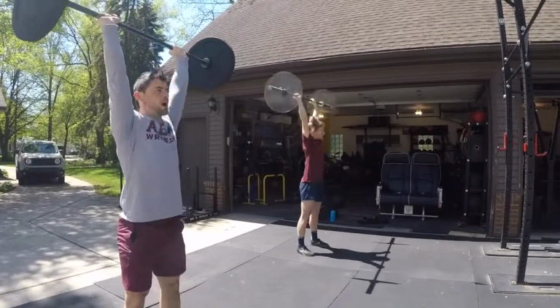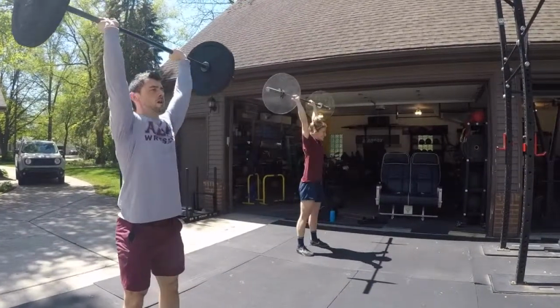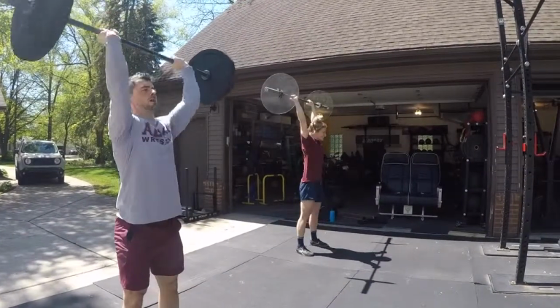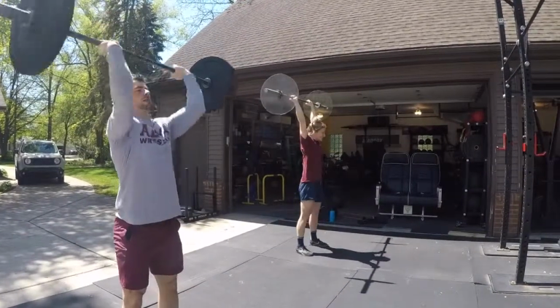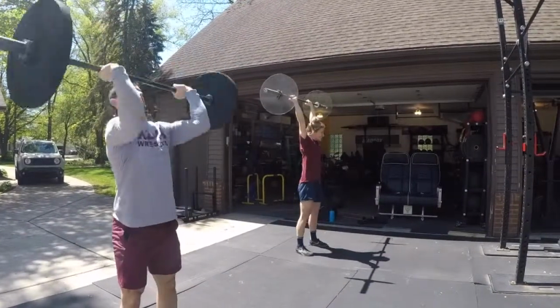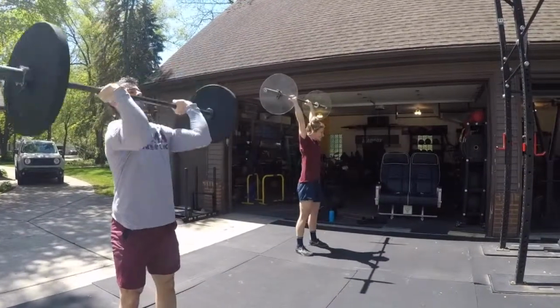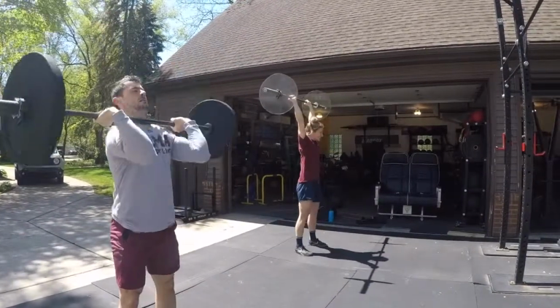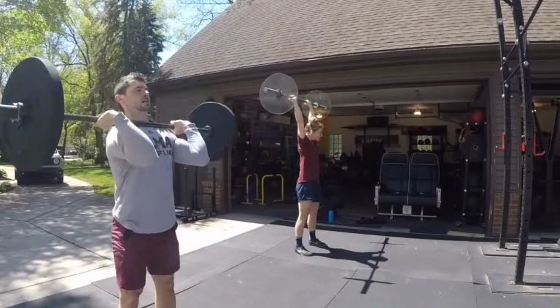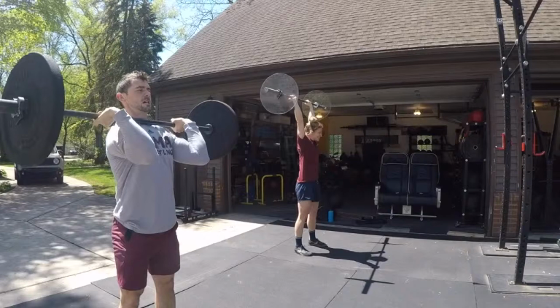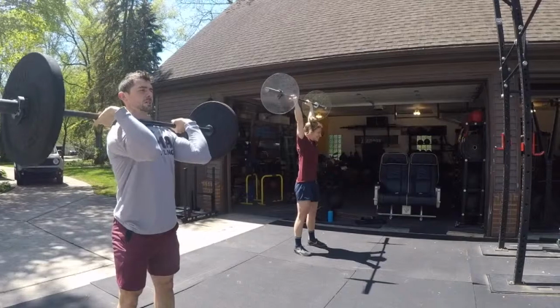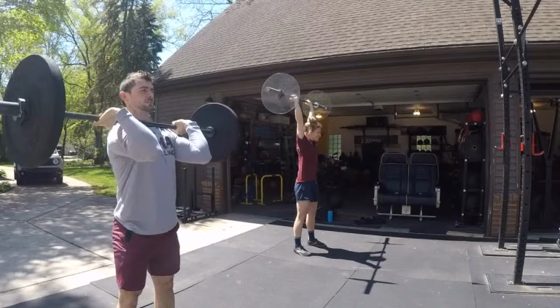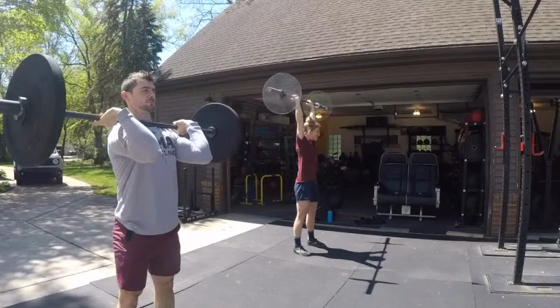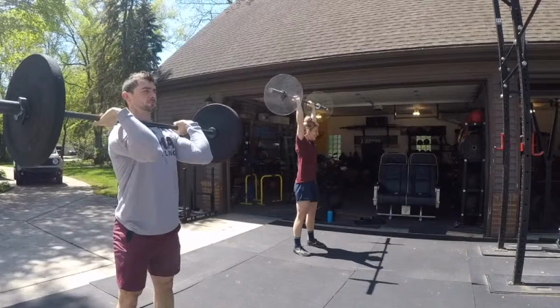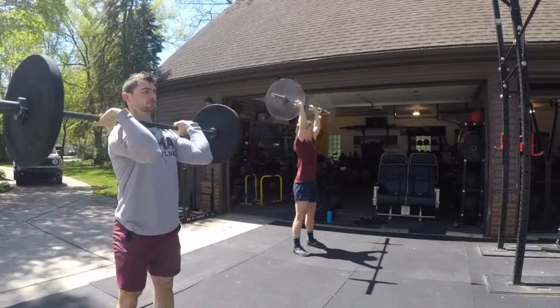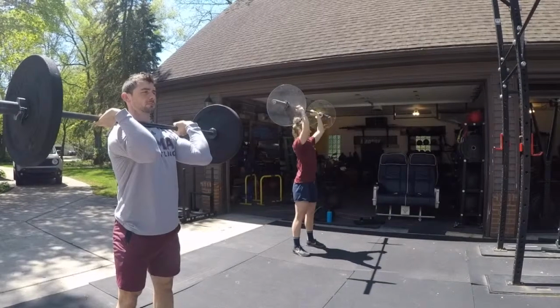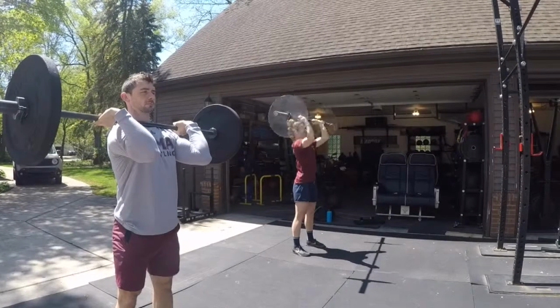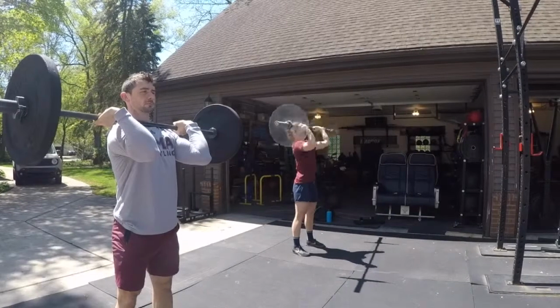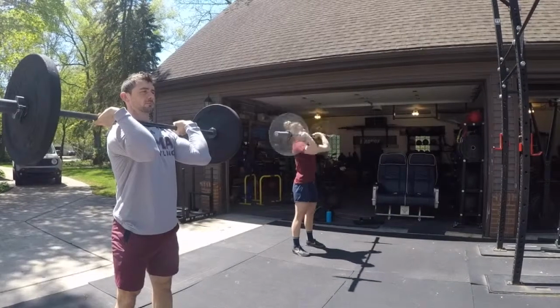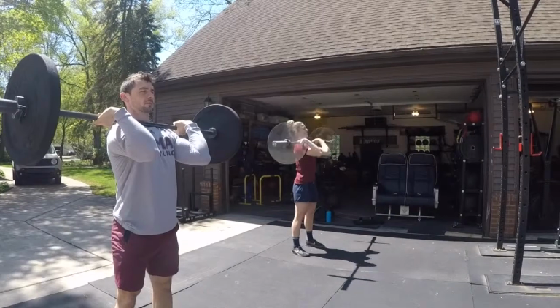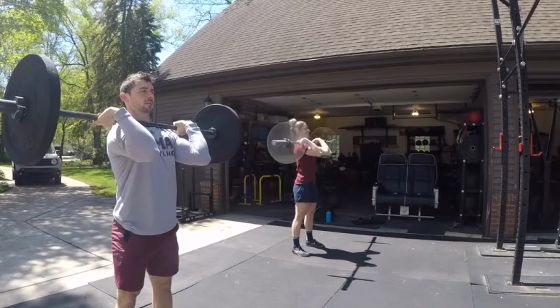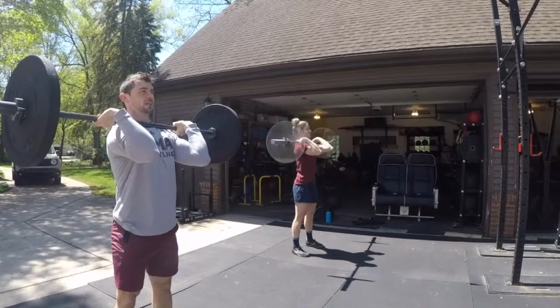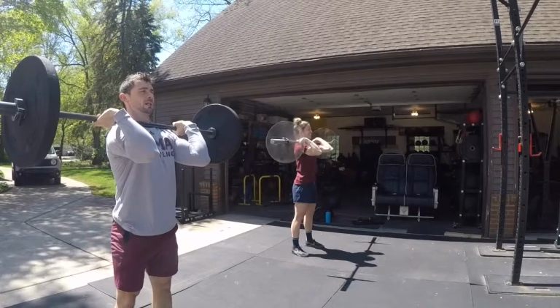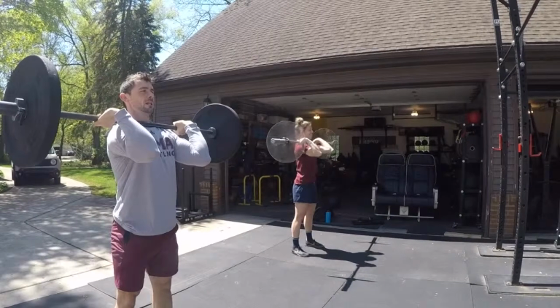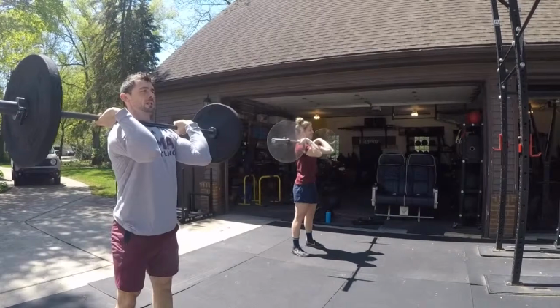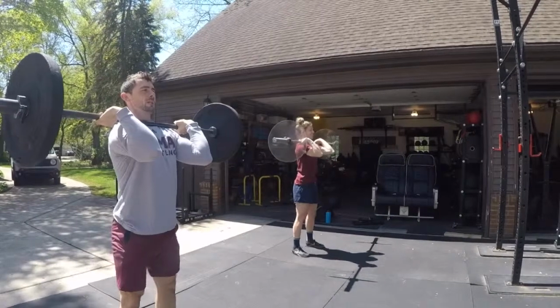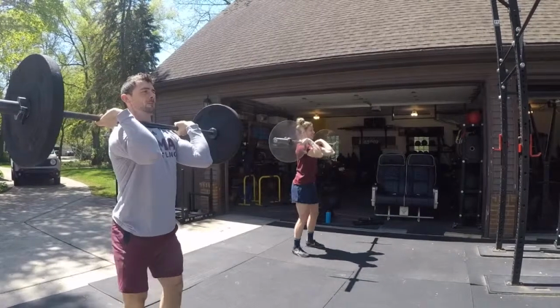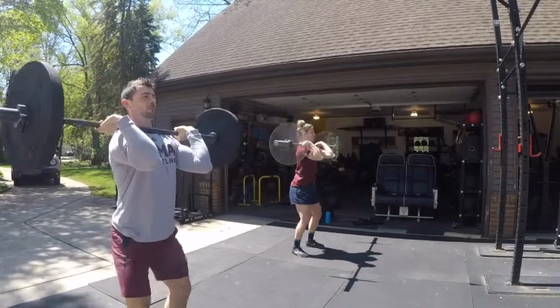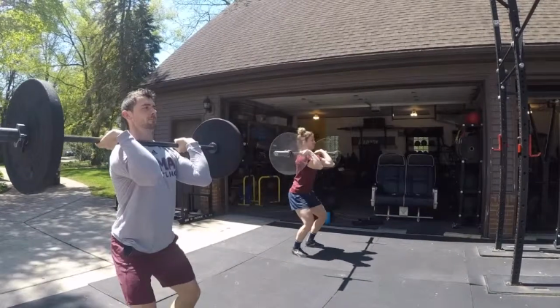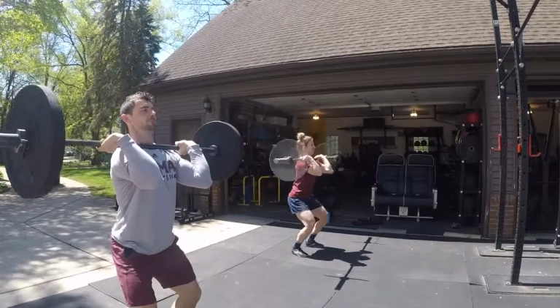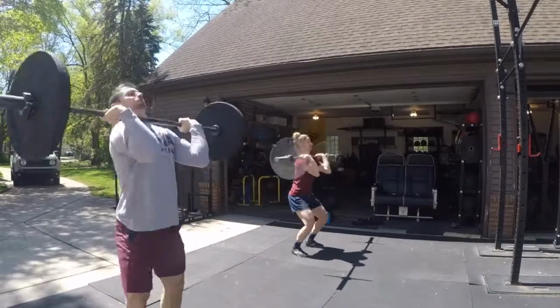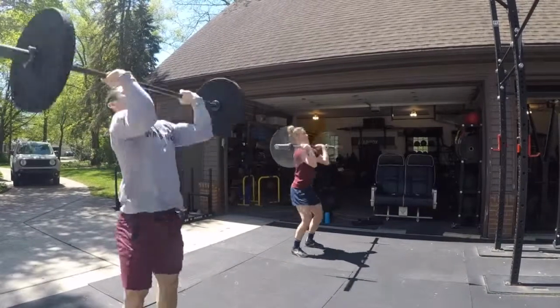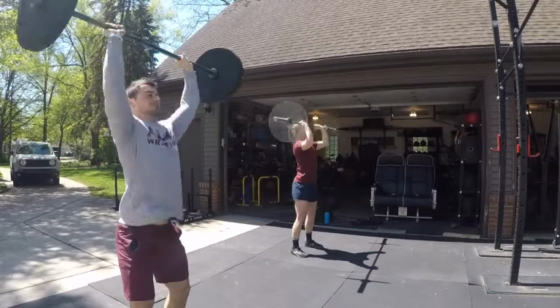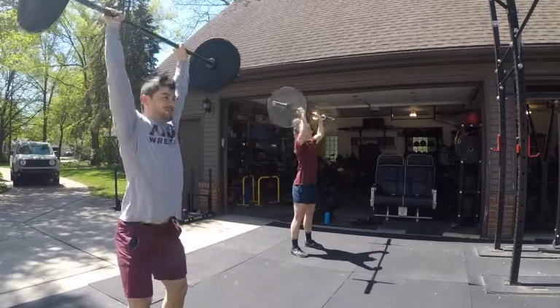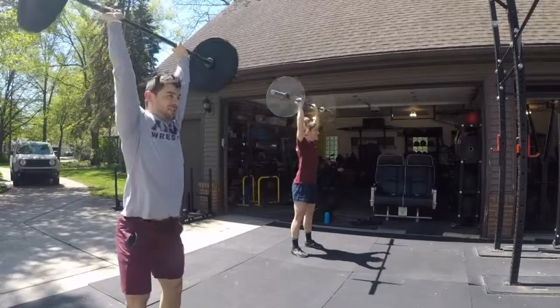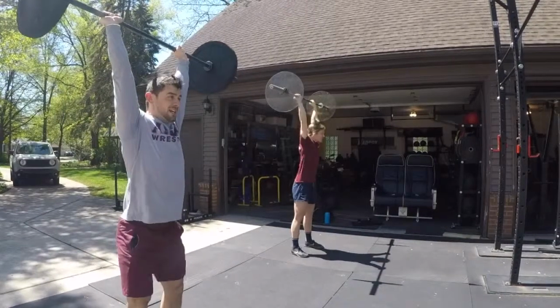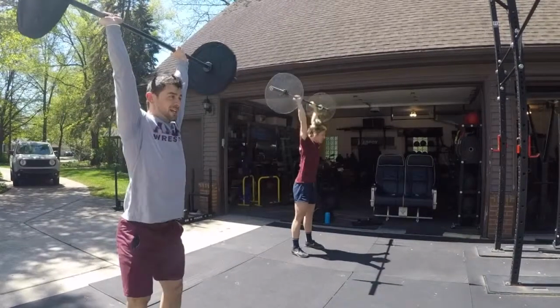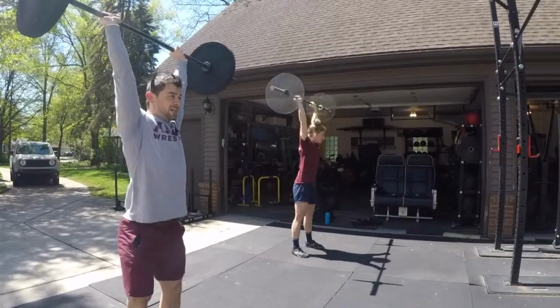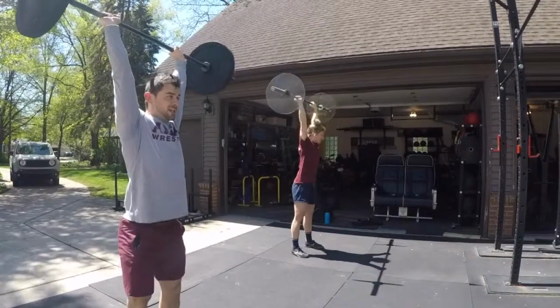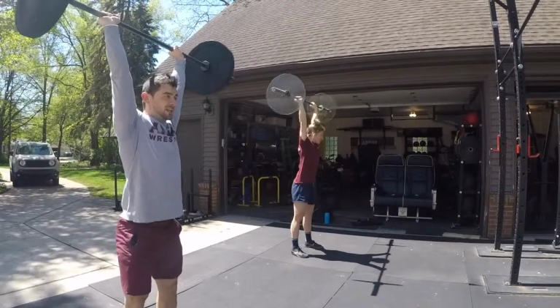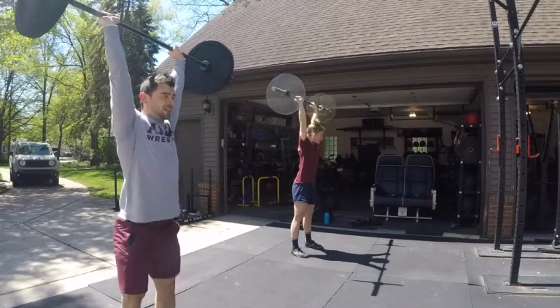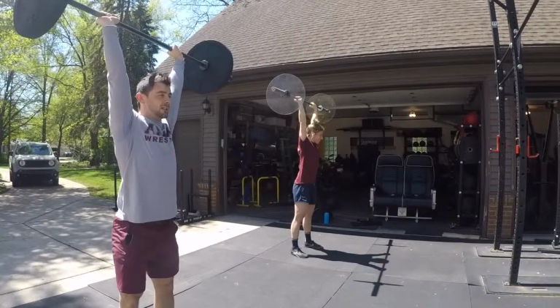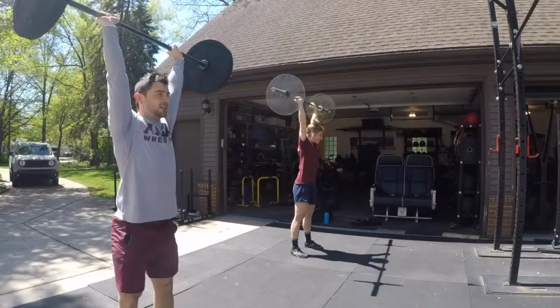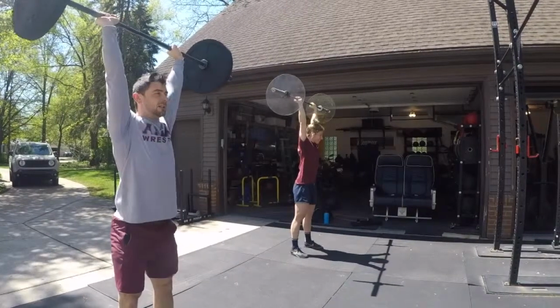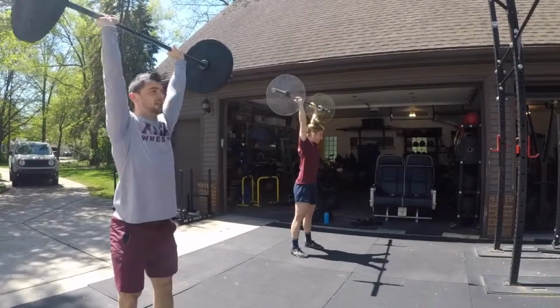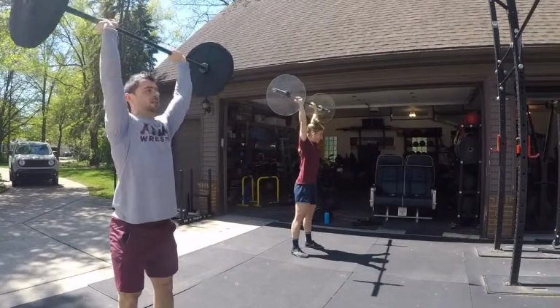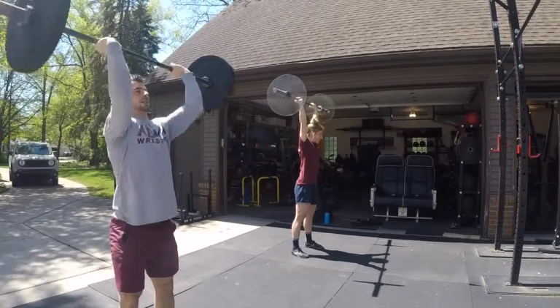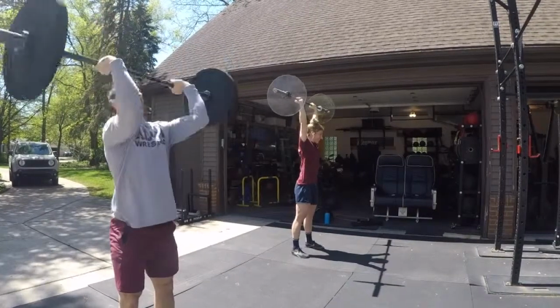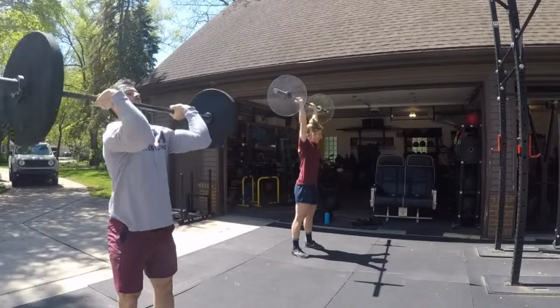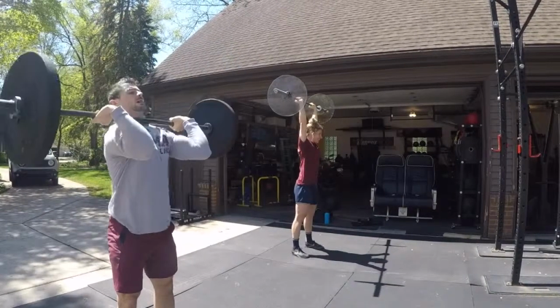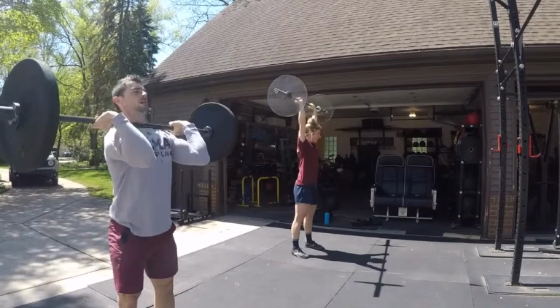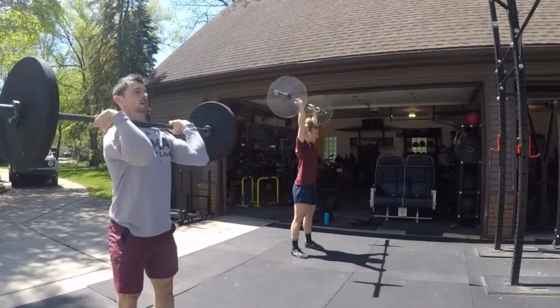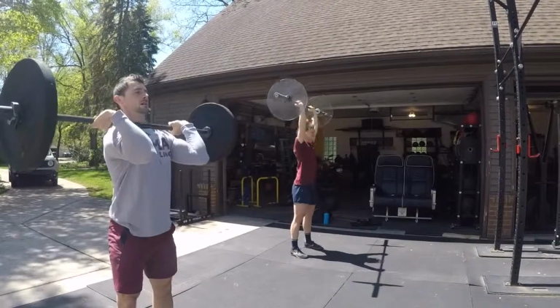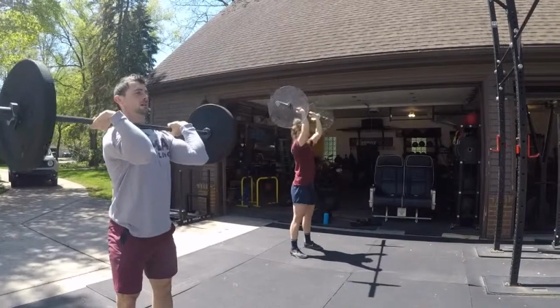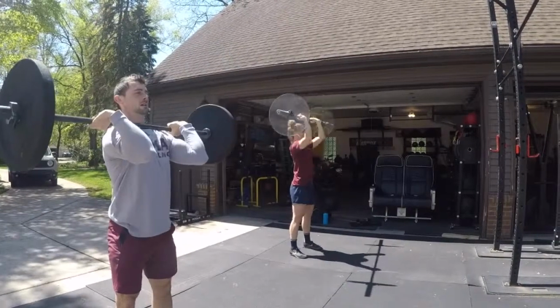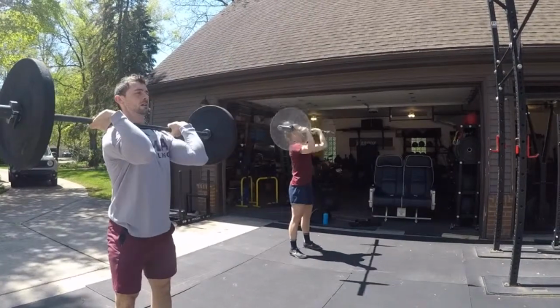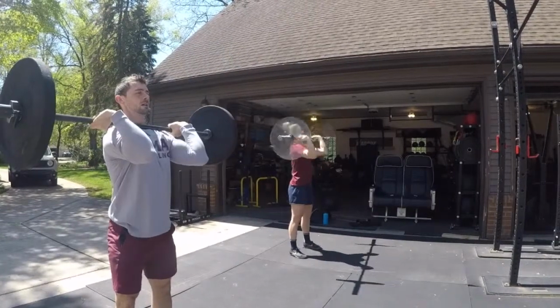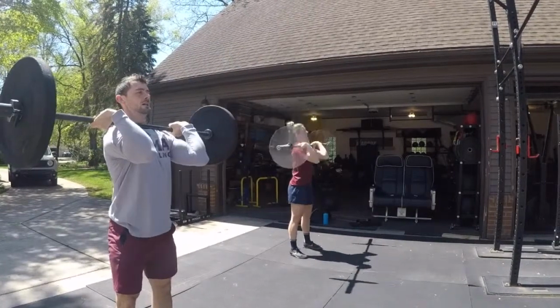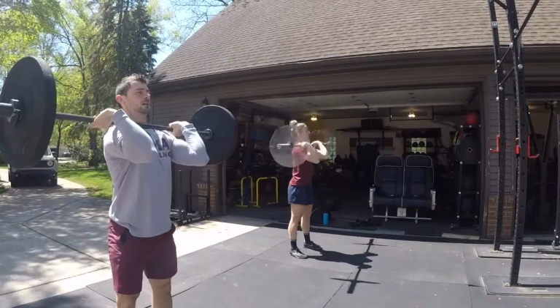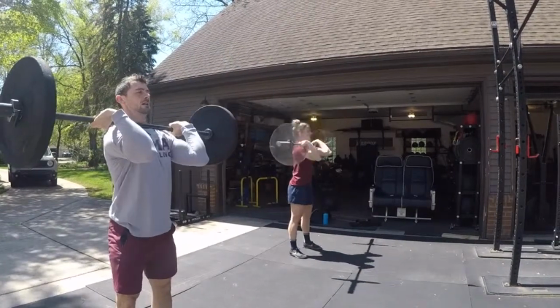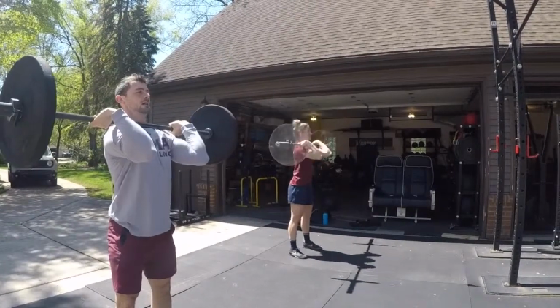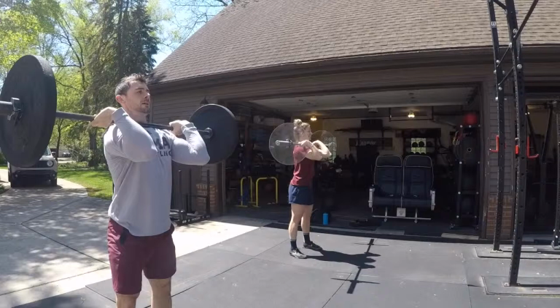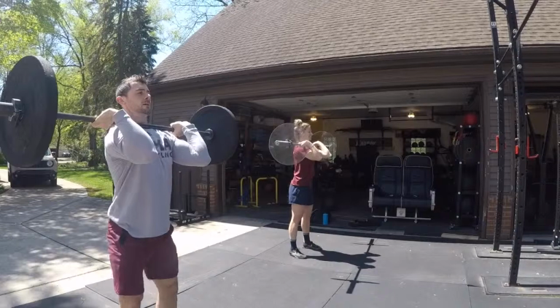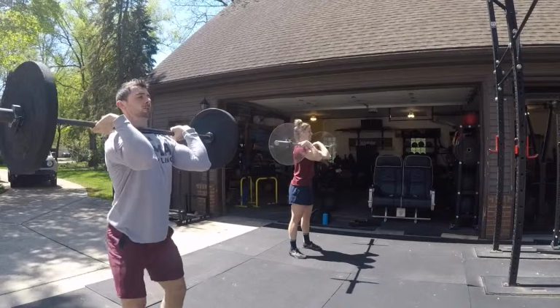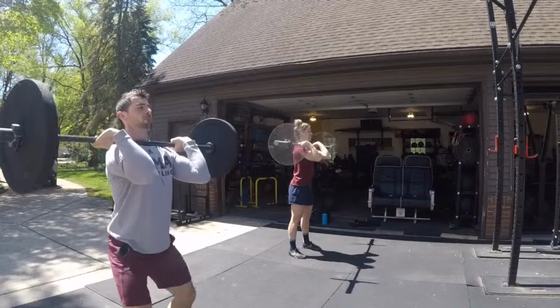Too deep, Fletch, and too slow. A little quicker. Push jerk next. Now you get to jump — jump aggressively. Better.